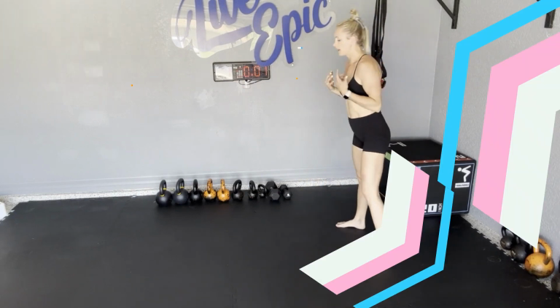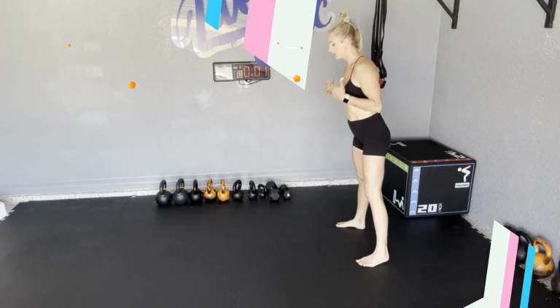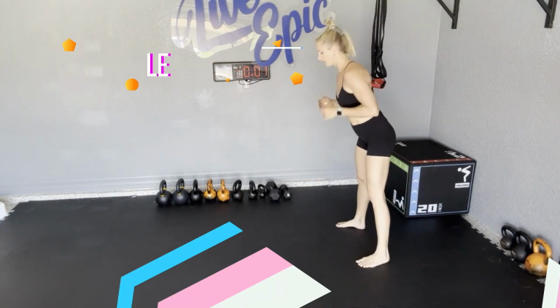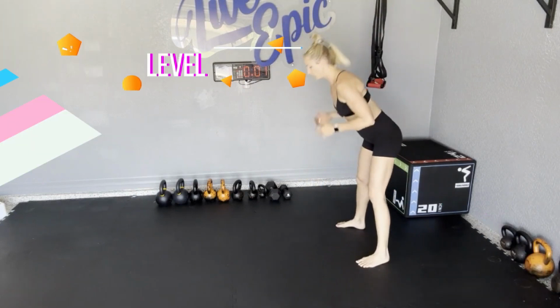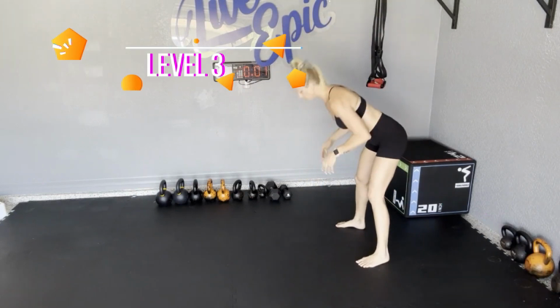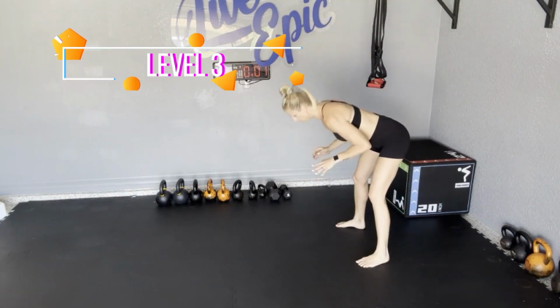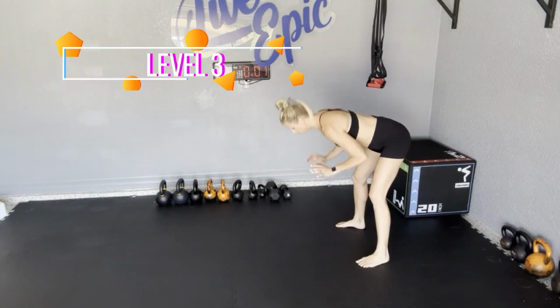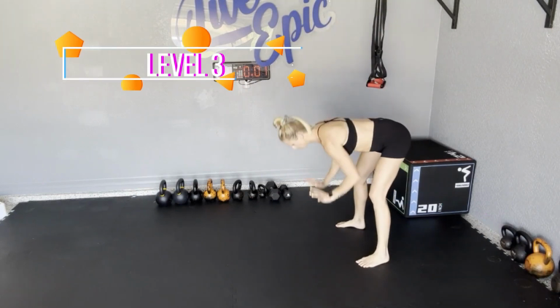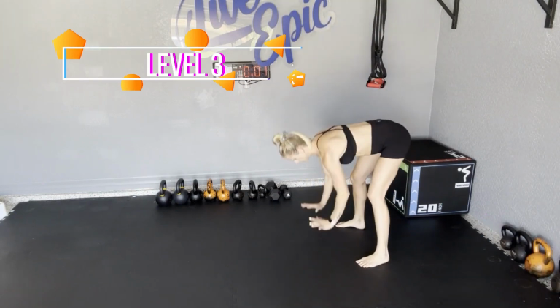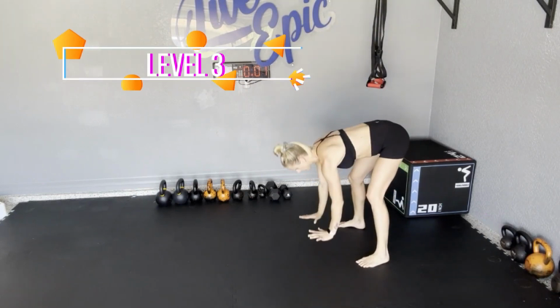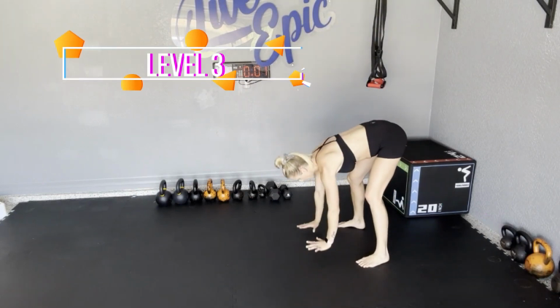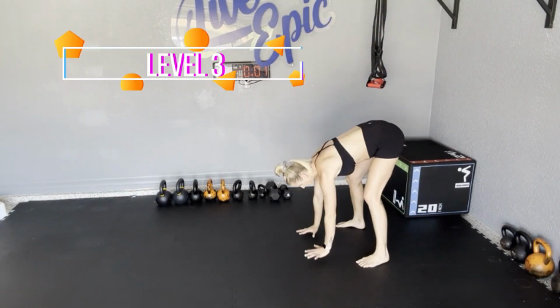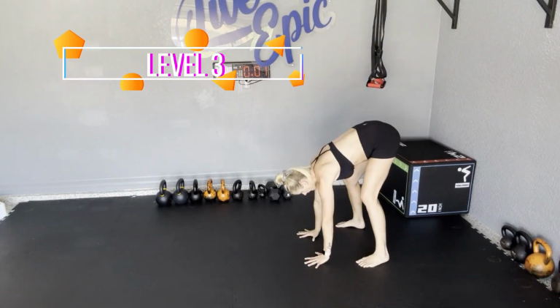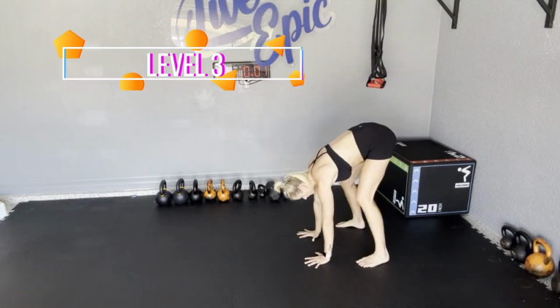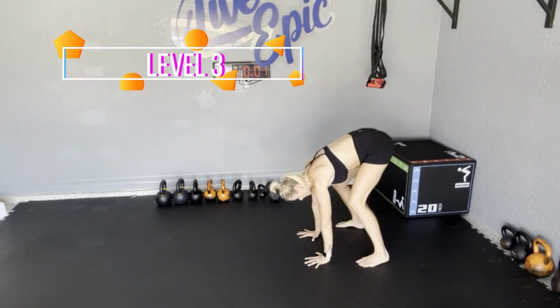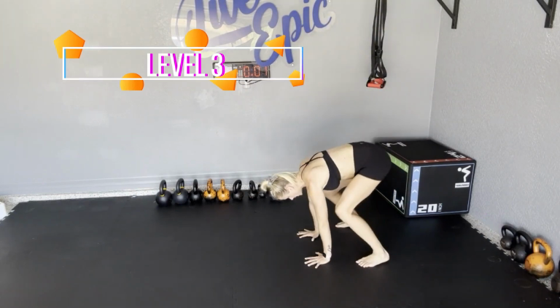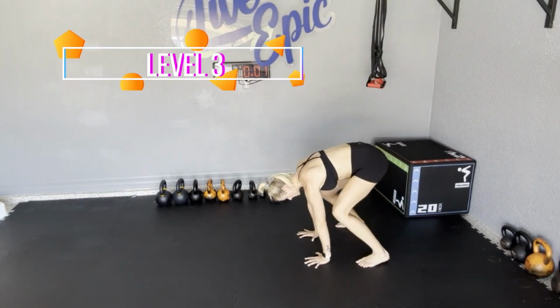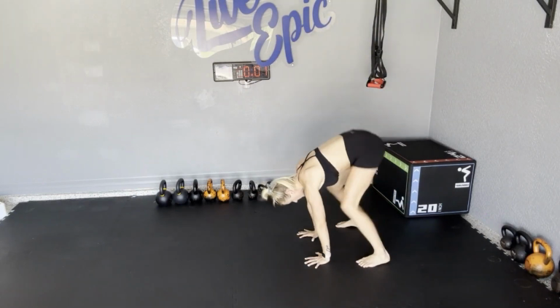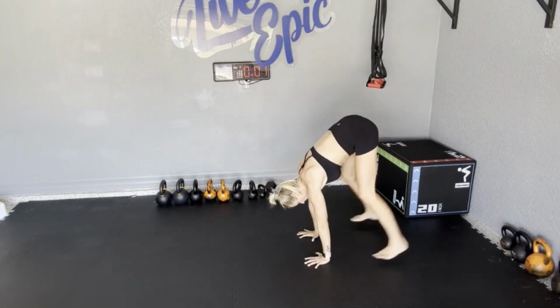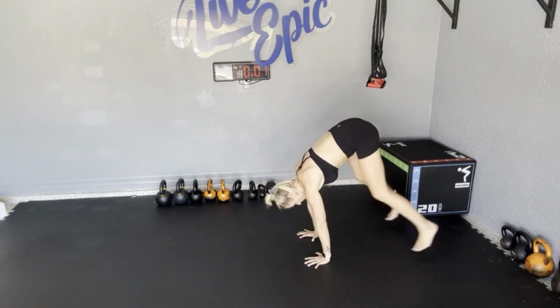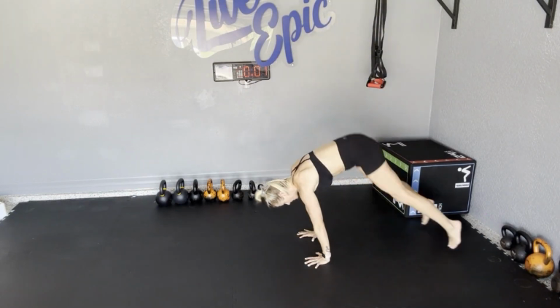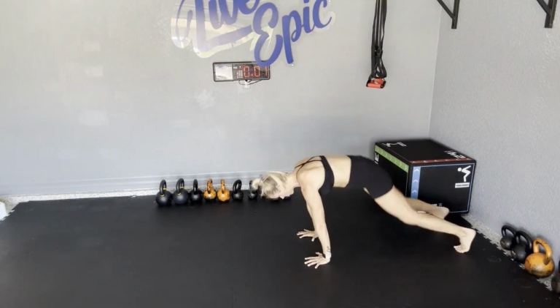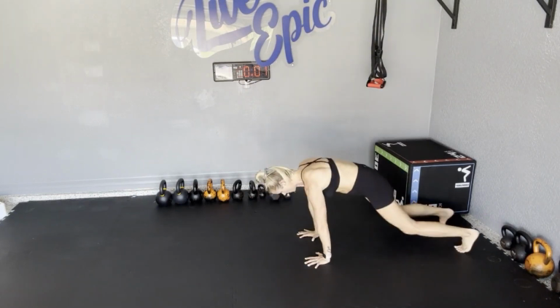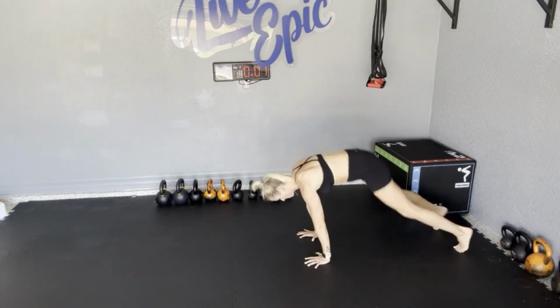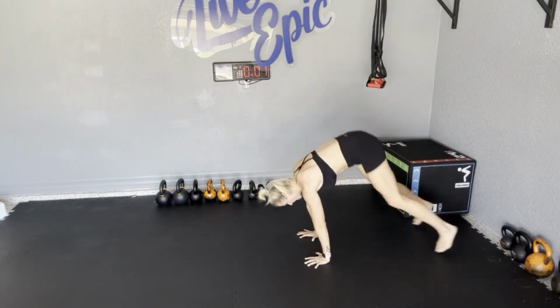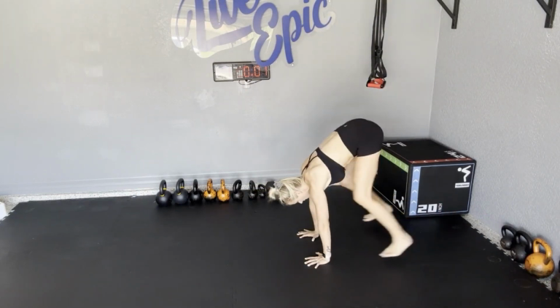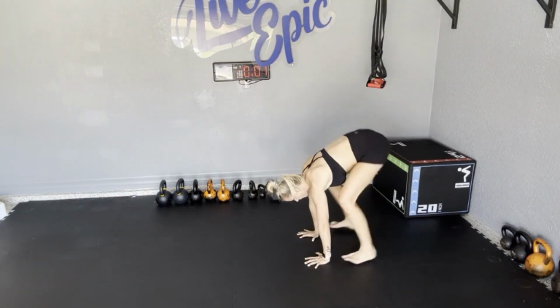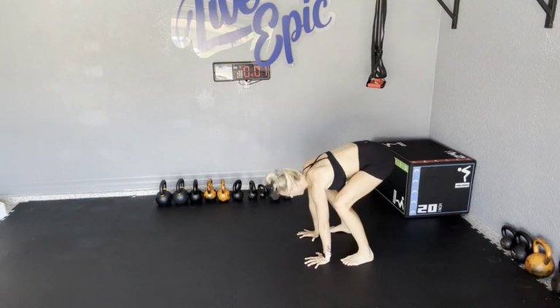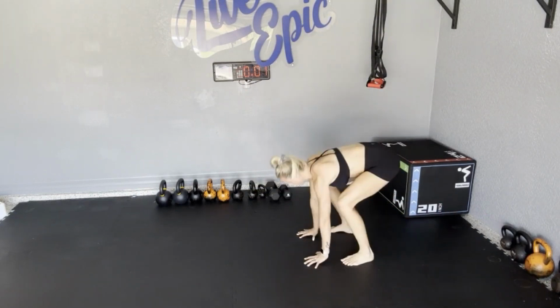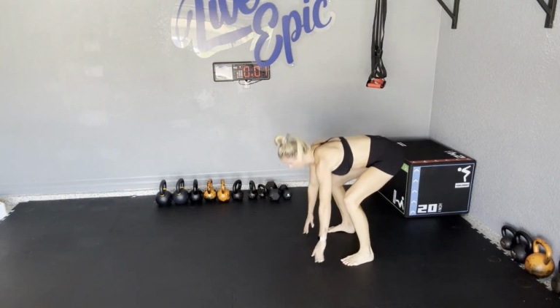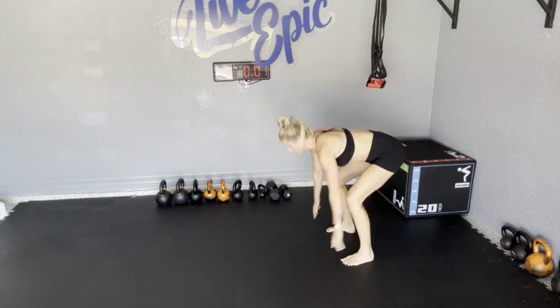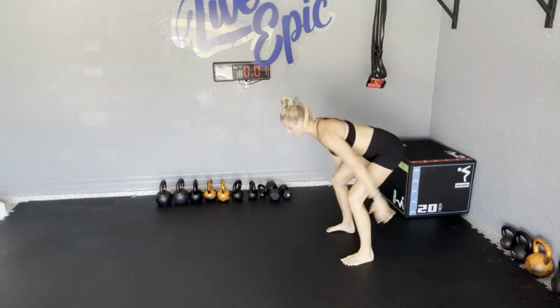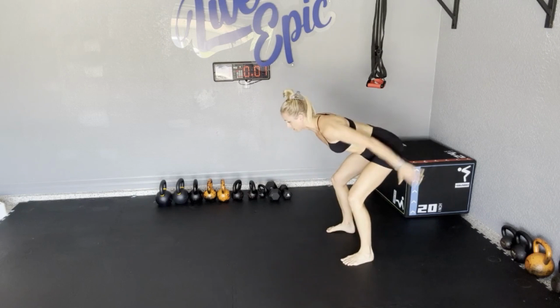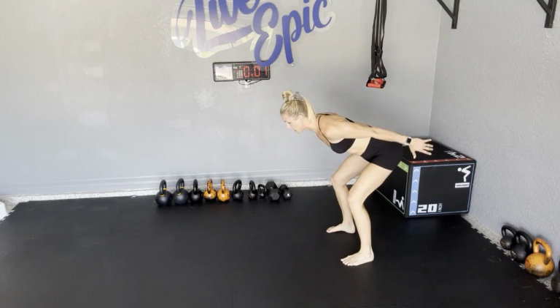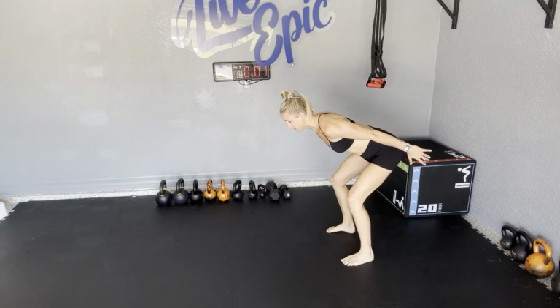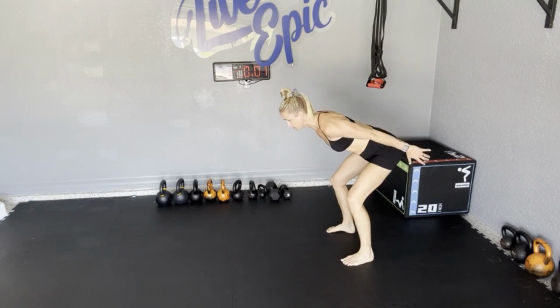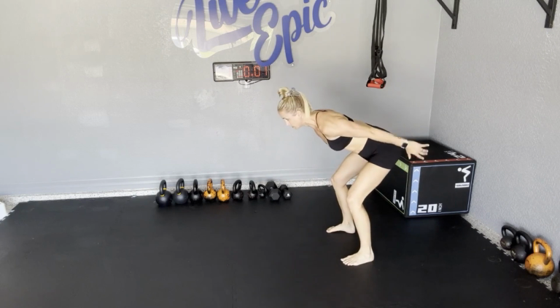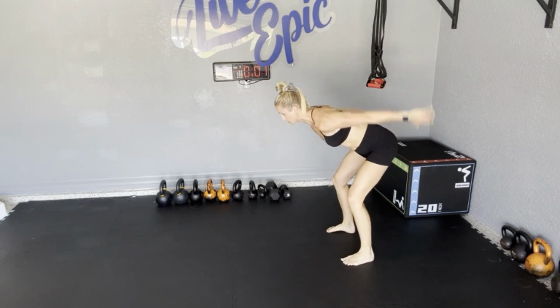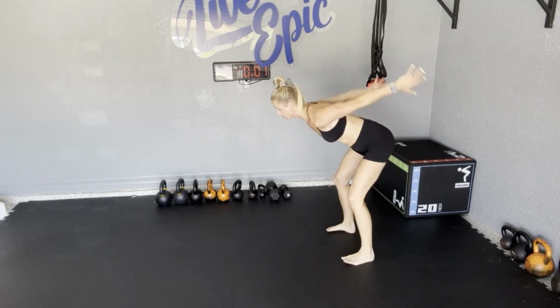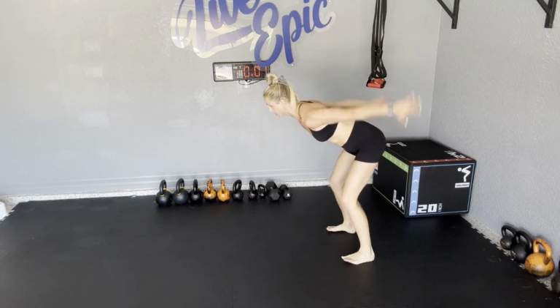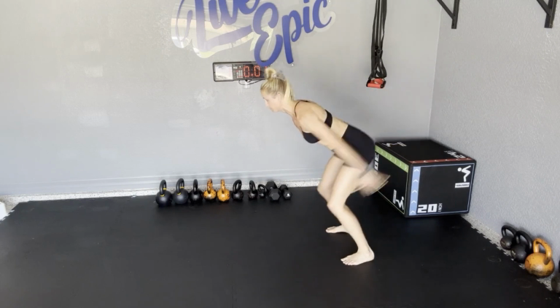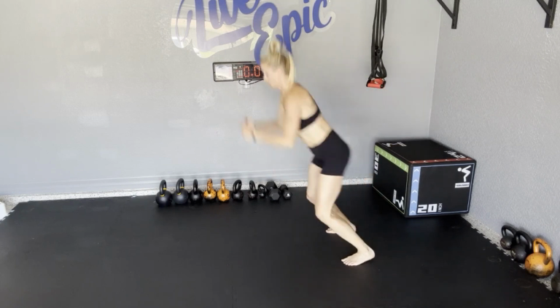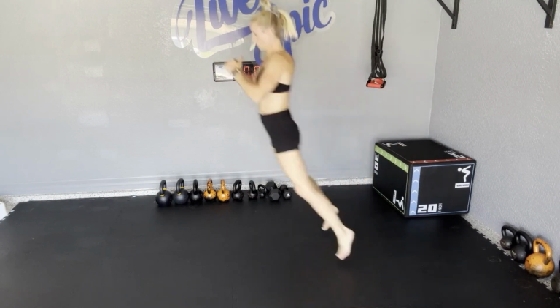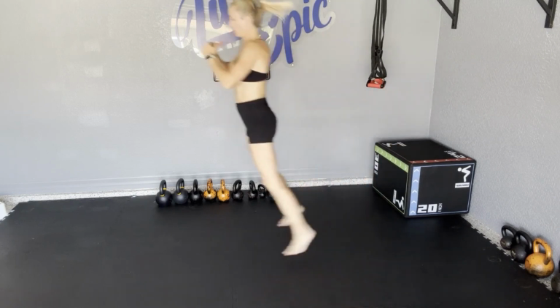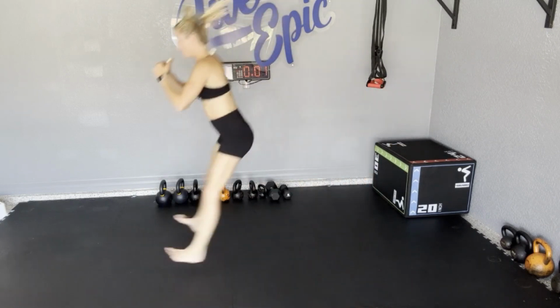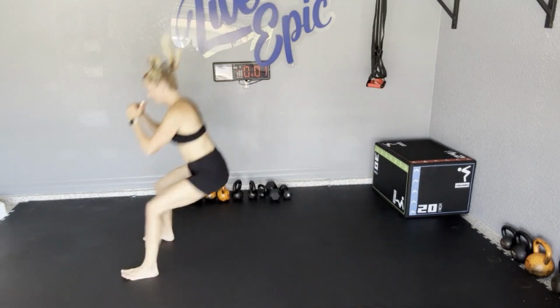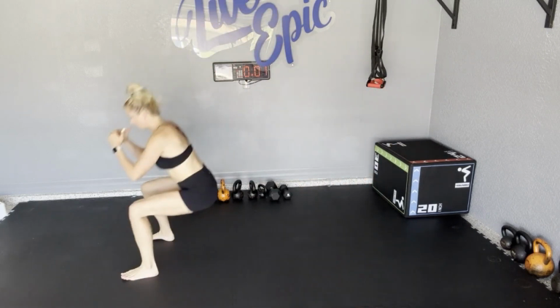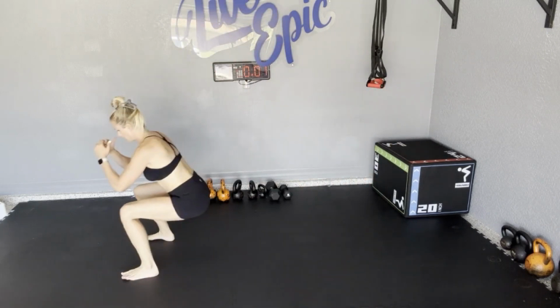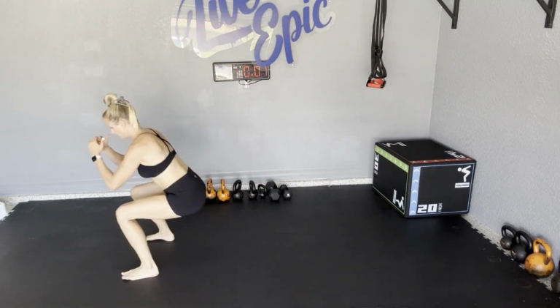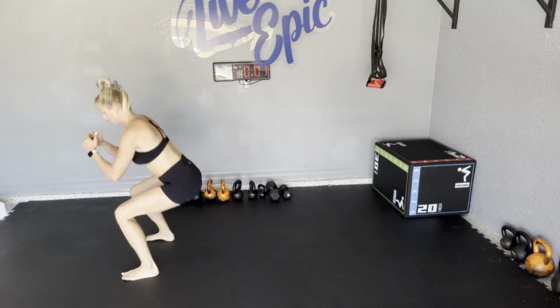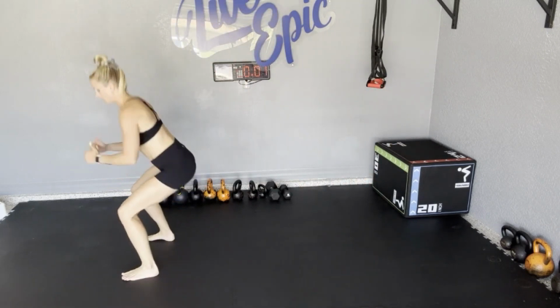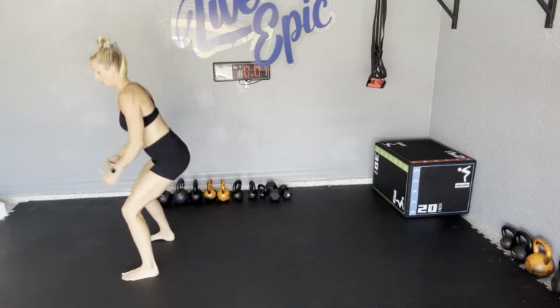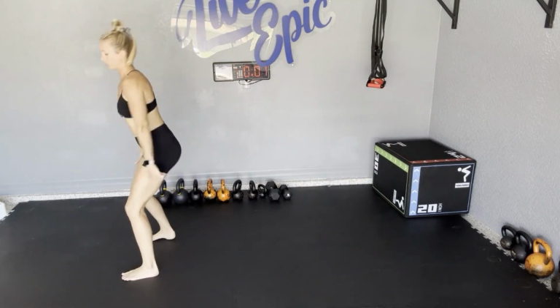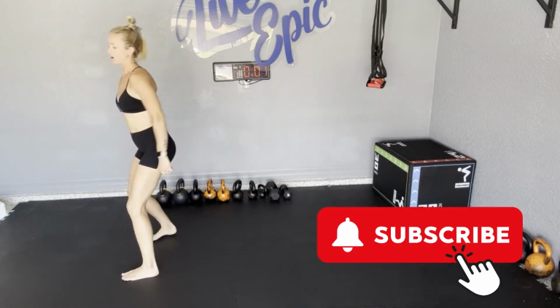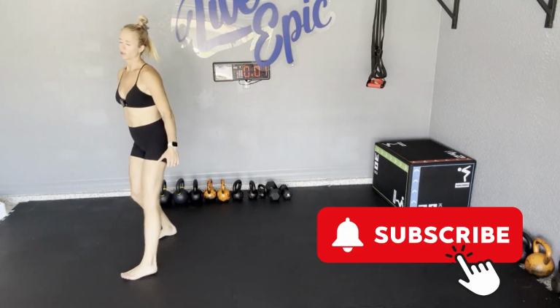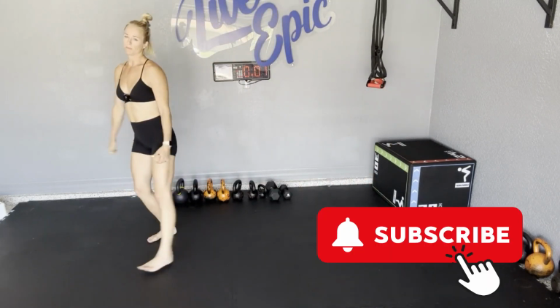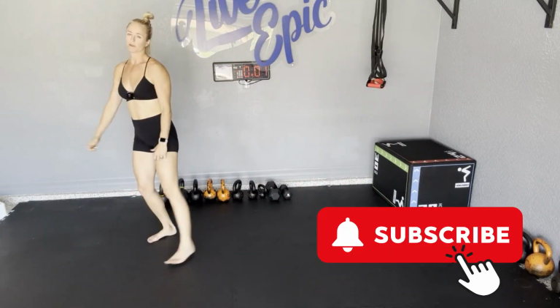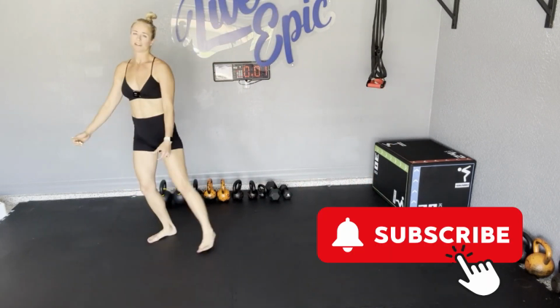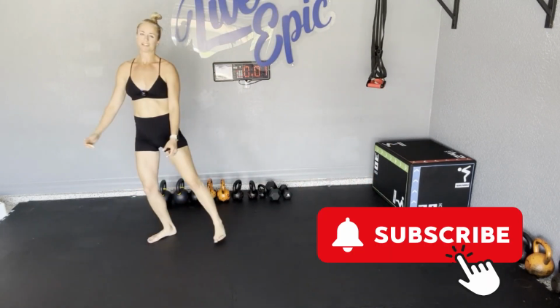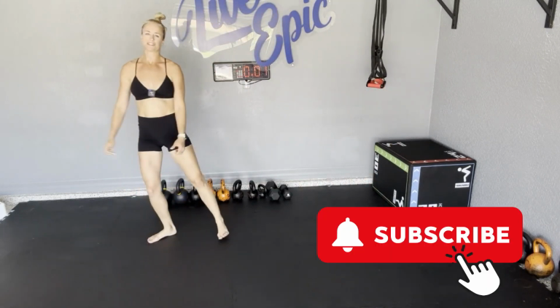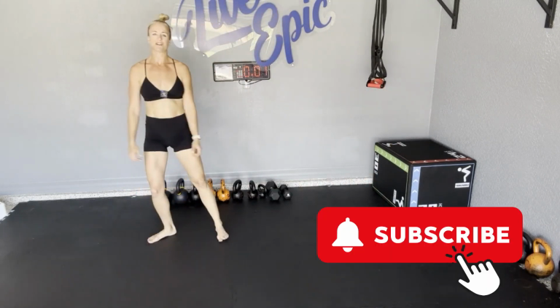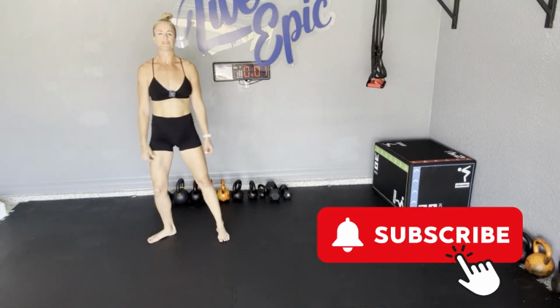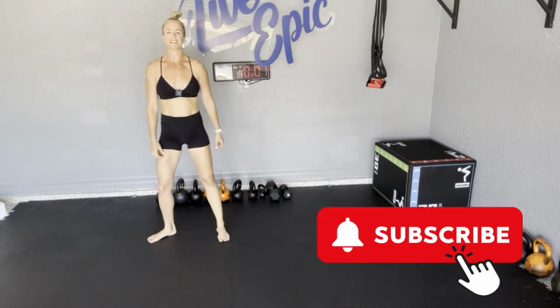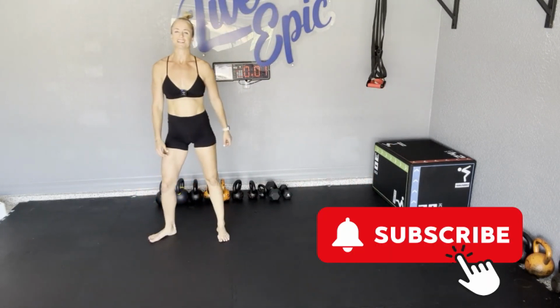And then level three would be a tap back, so we go feet back, feet forward, we come up in the jump ready position, right into that broad jump, nice soft landing.